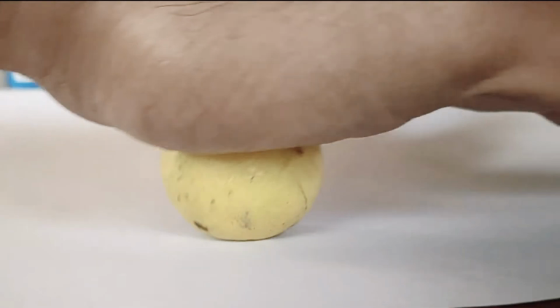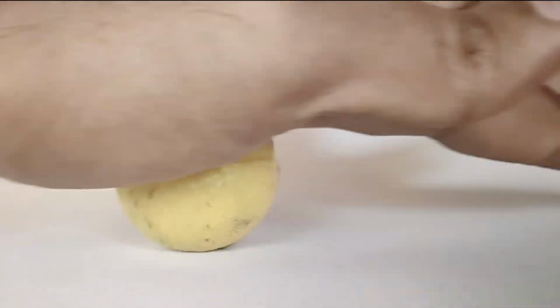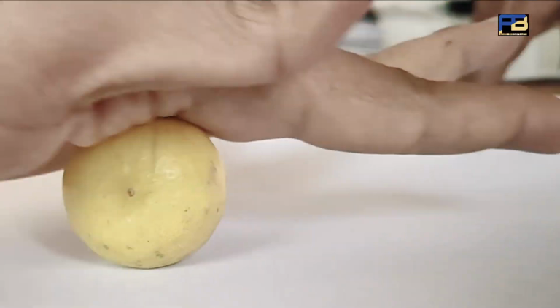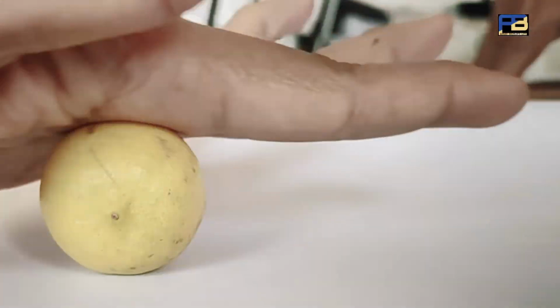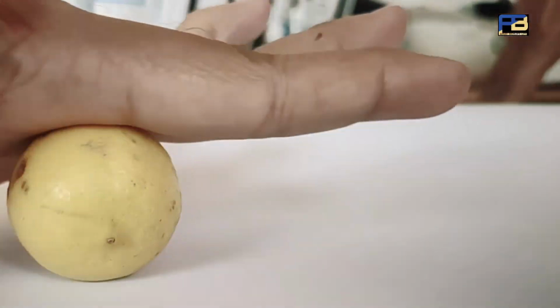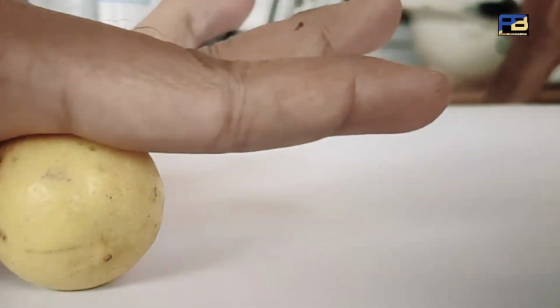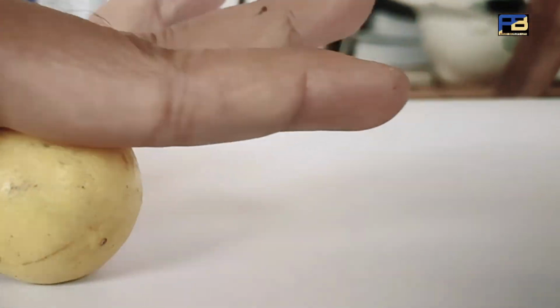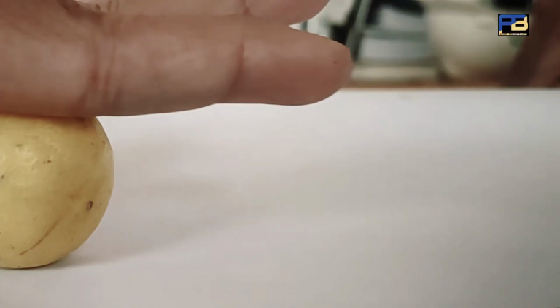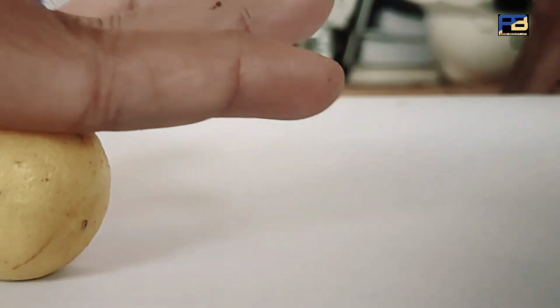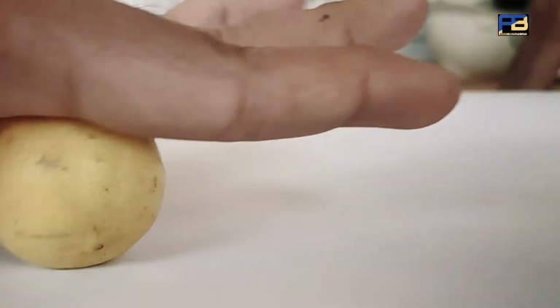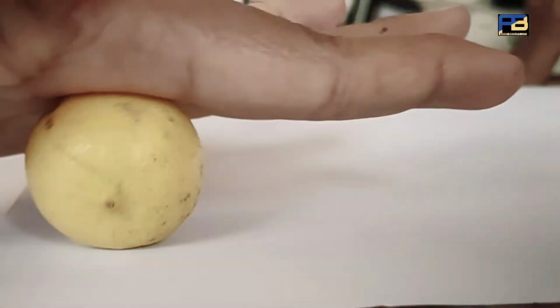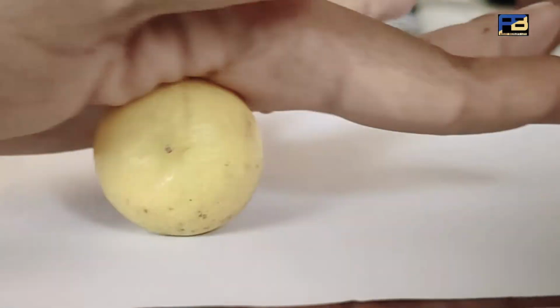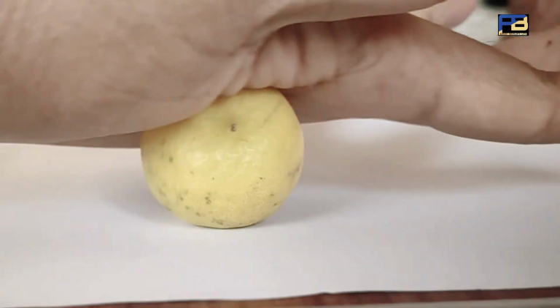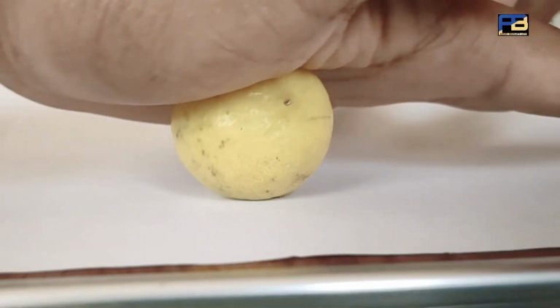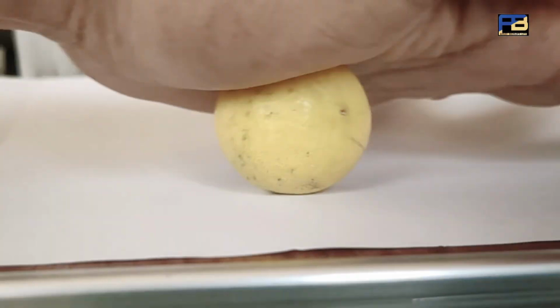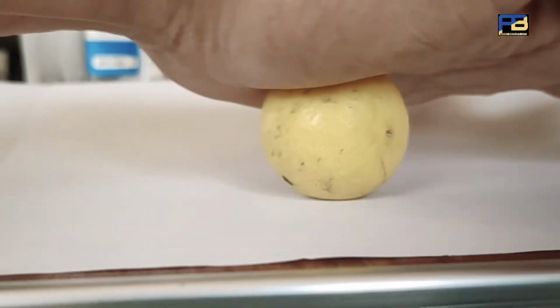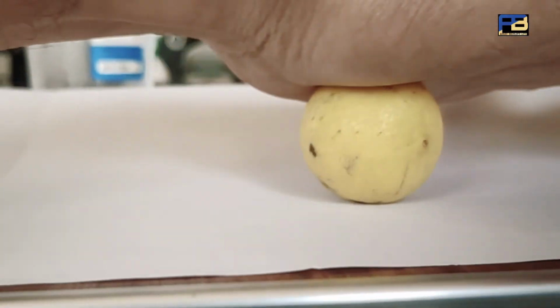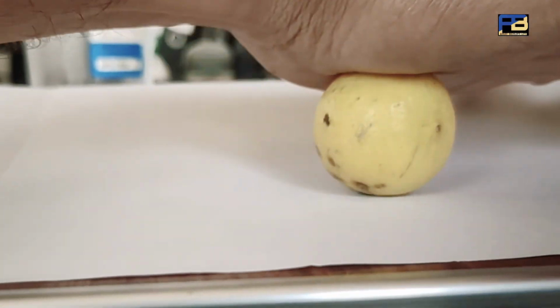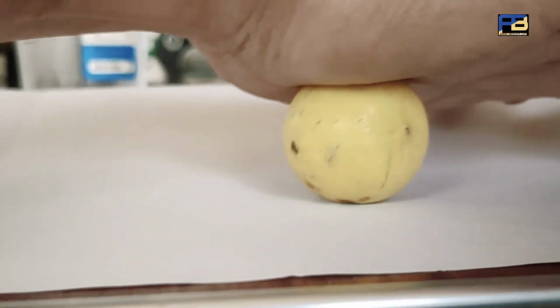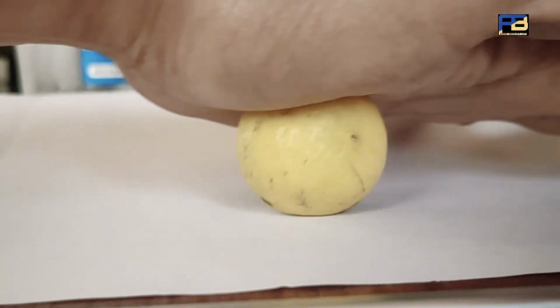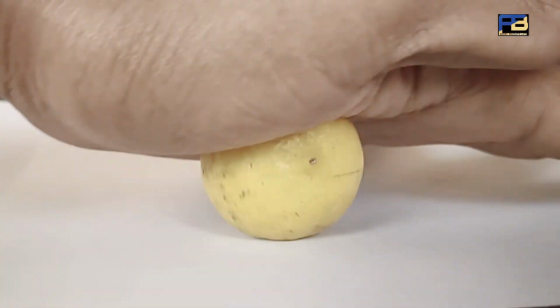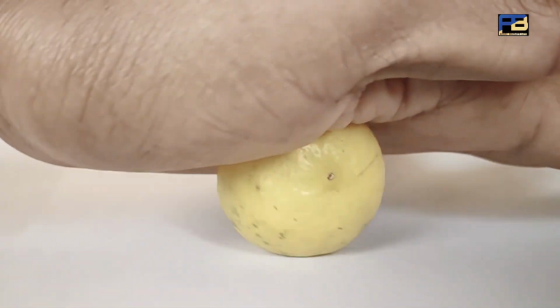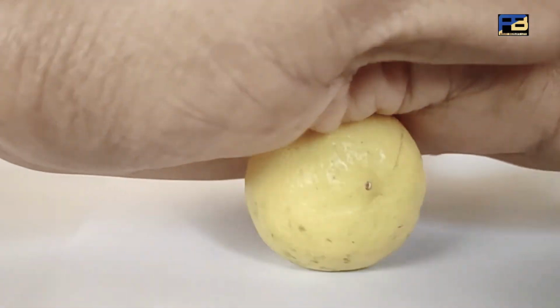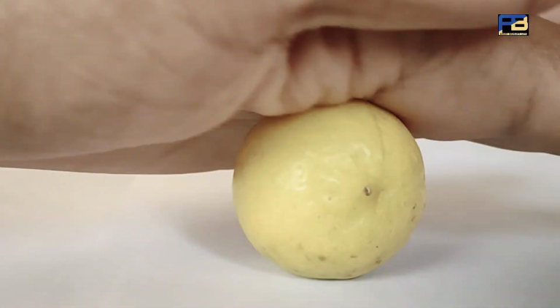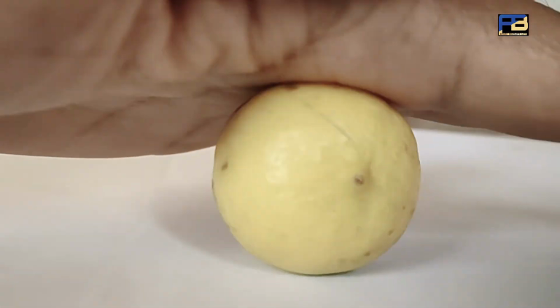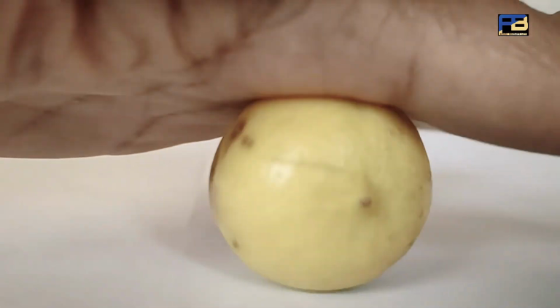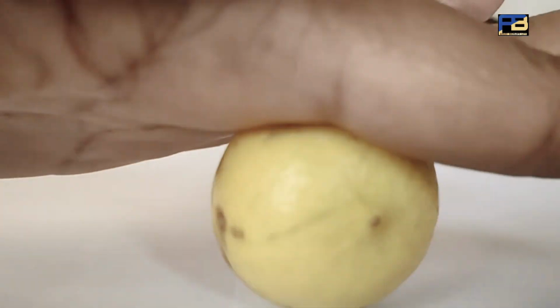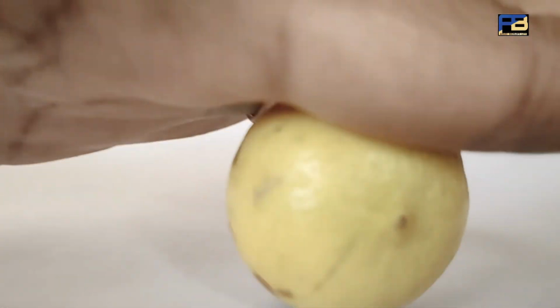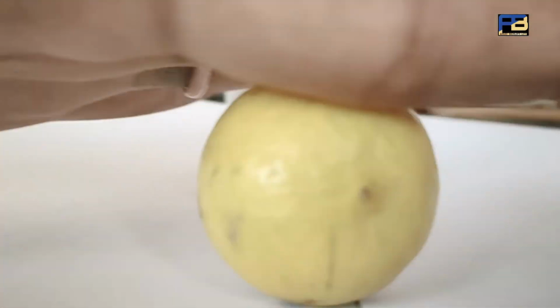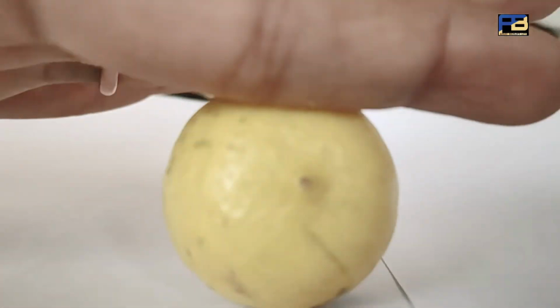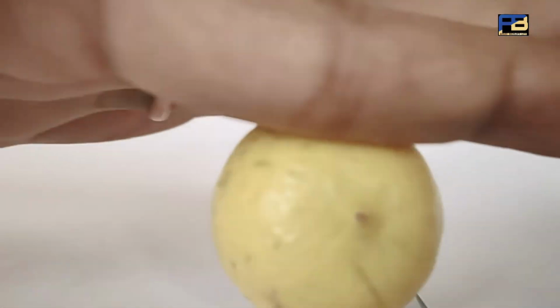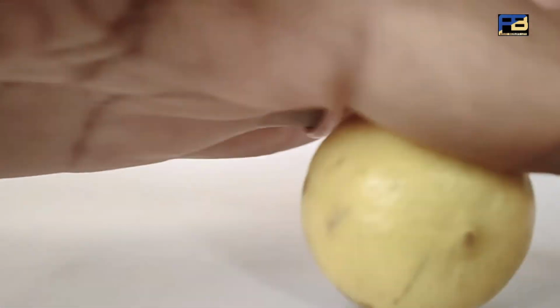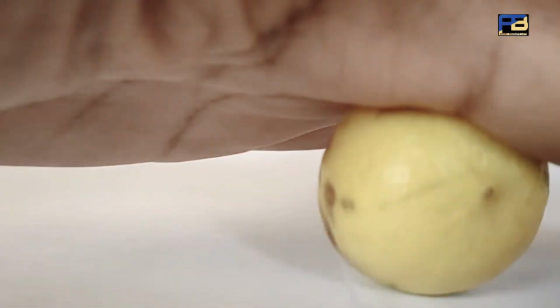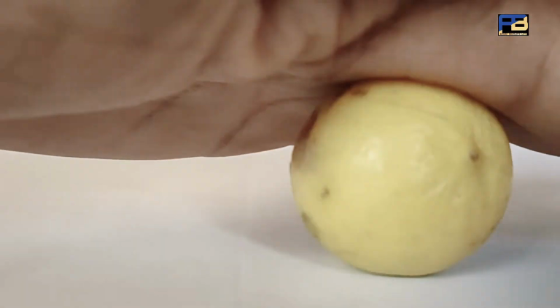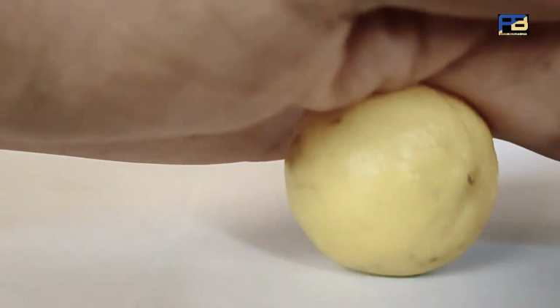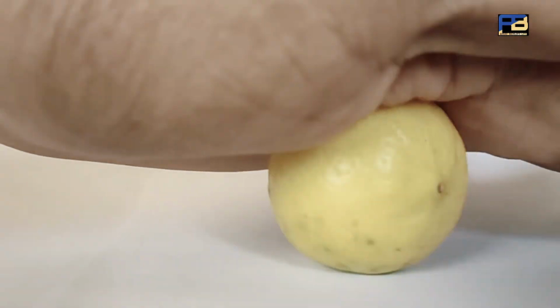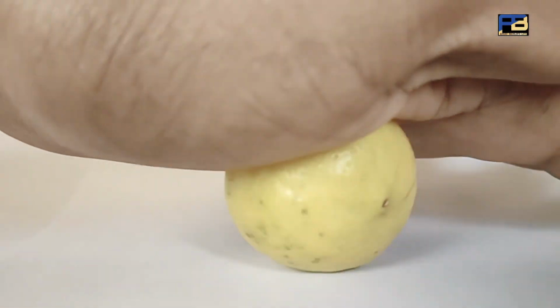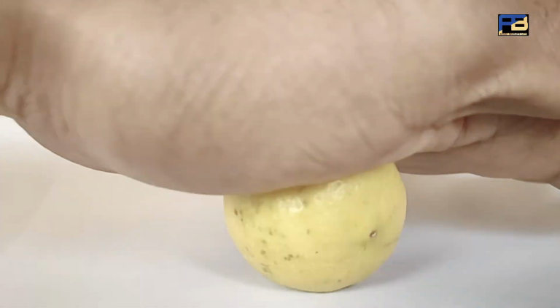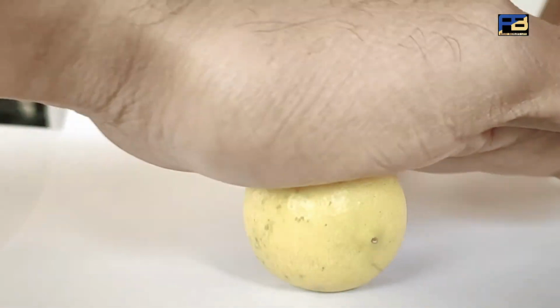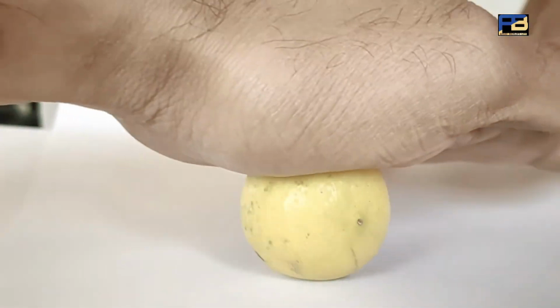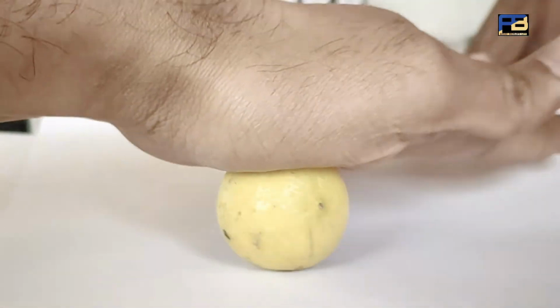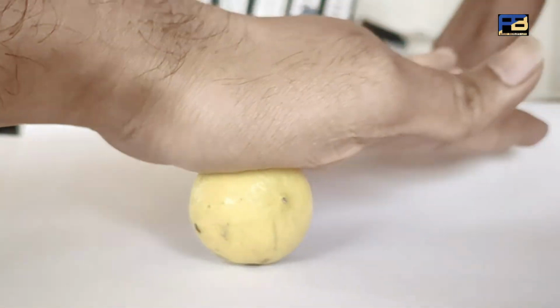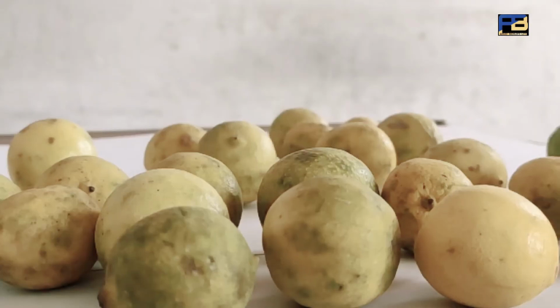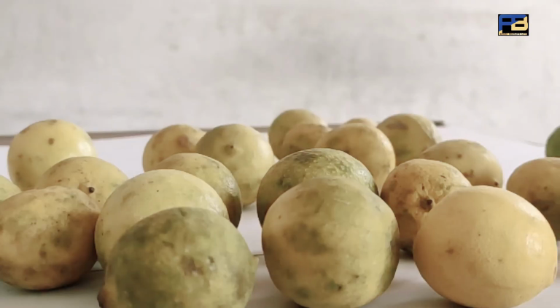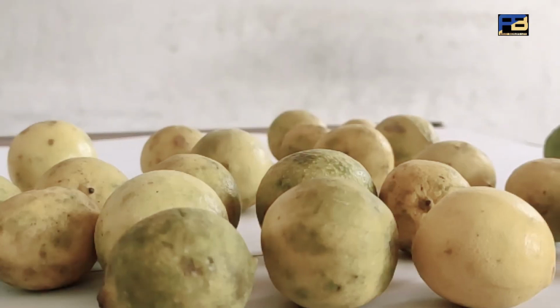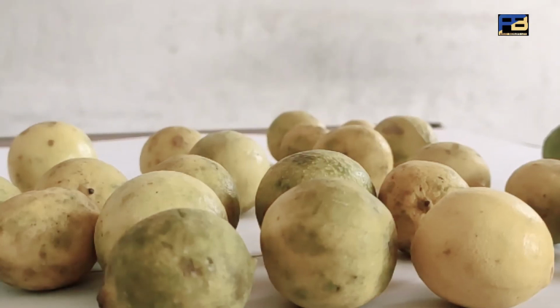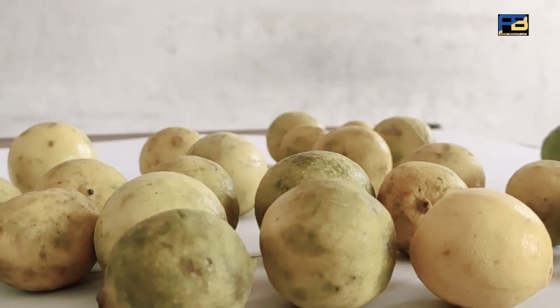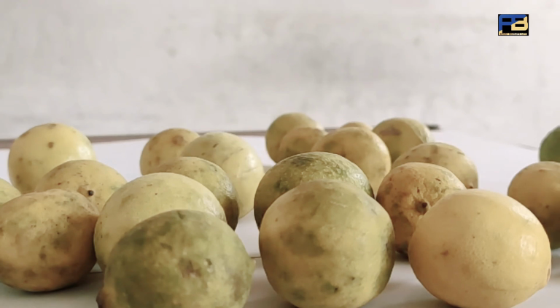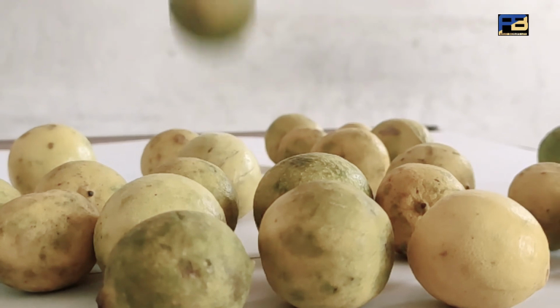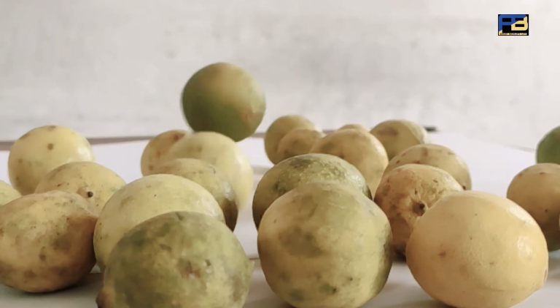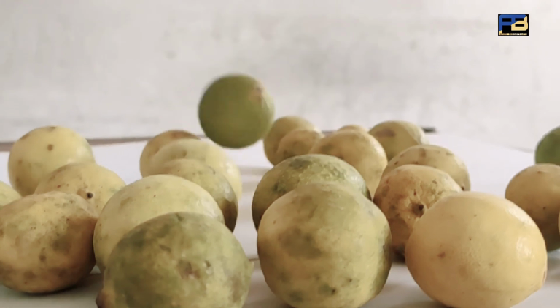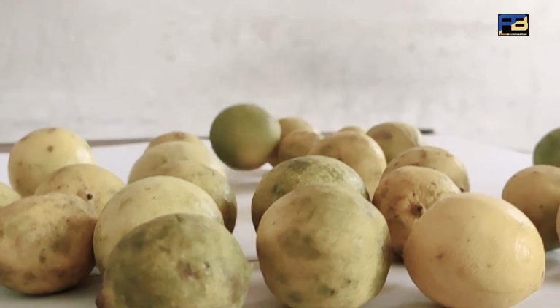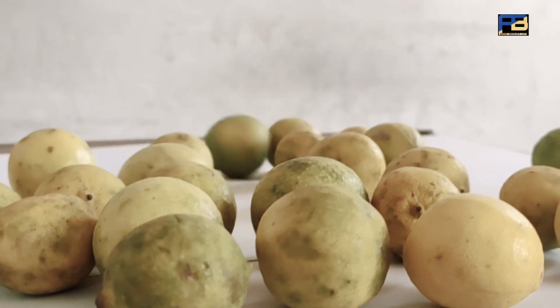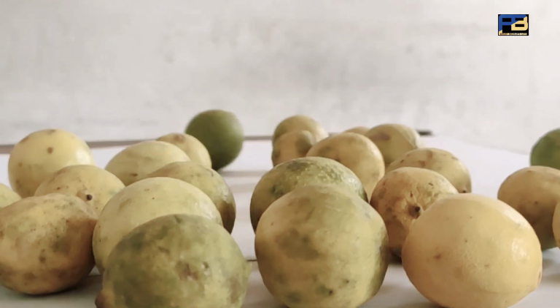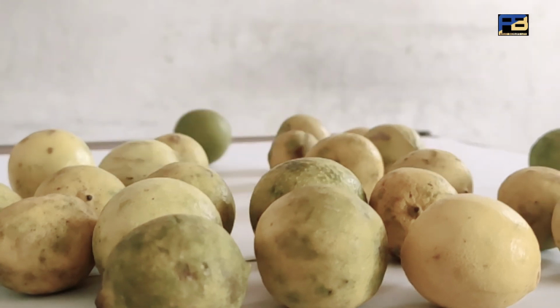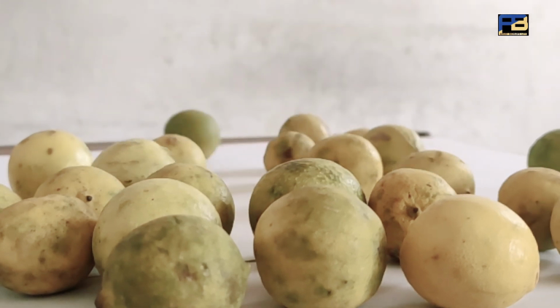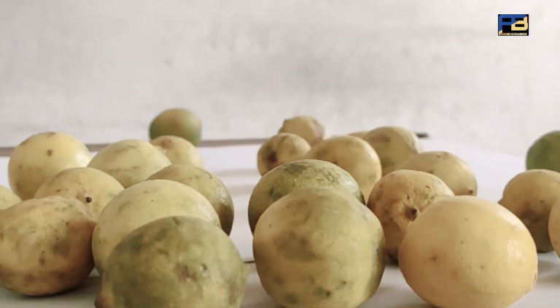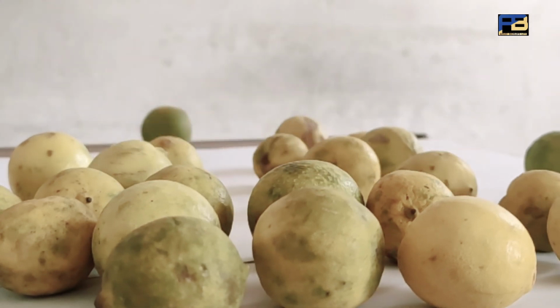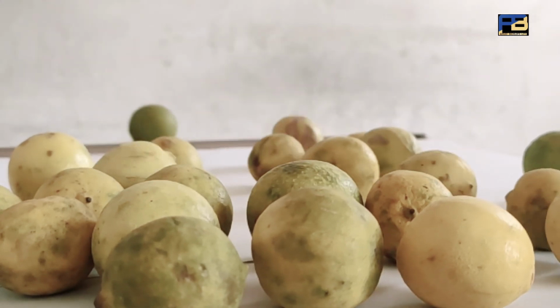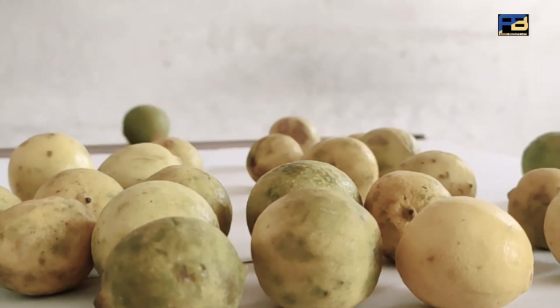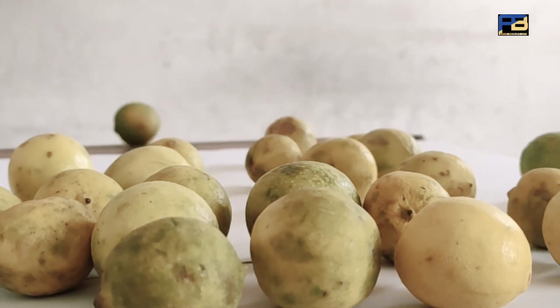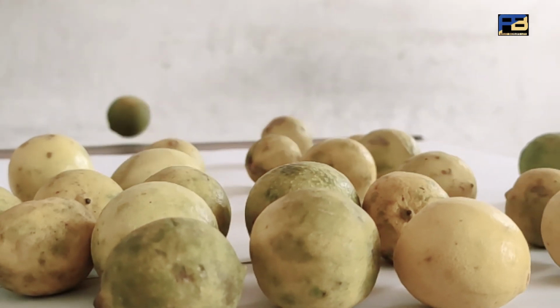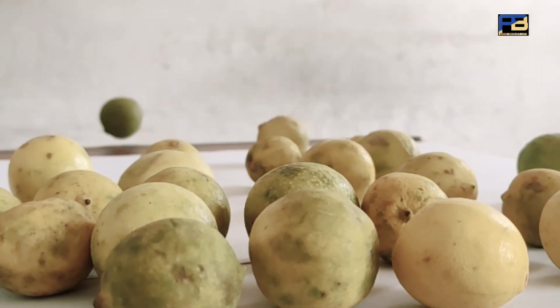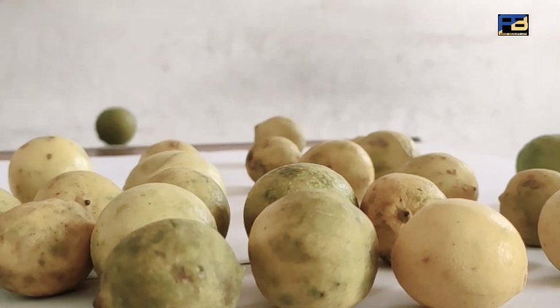Hi guys, I'm going to show you a healthy juice in our video. Let's show you a healthy juice in the room.